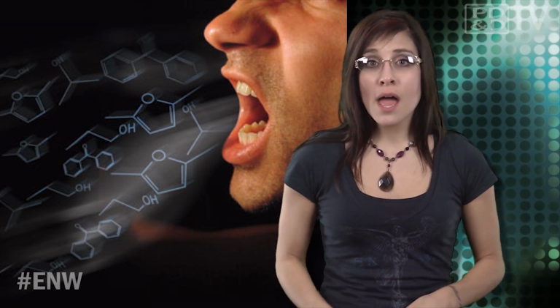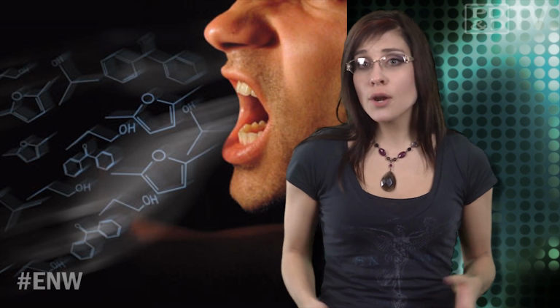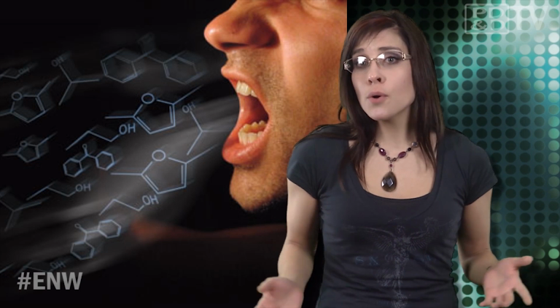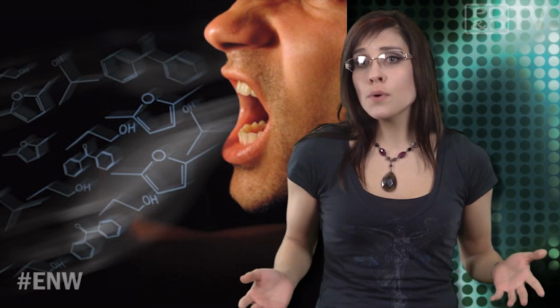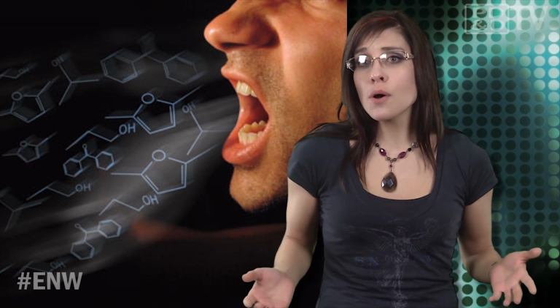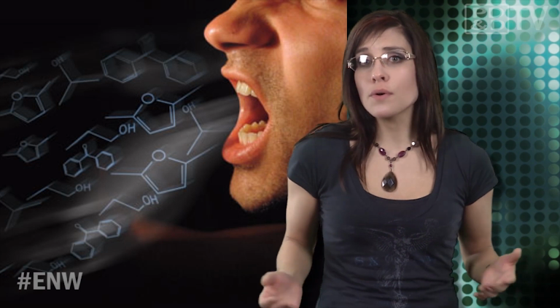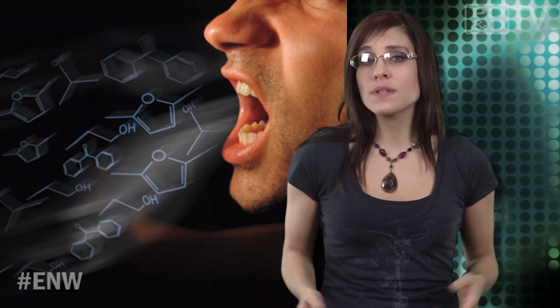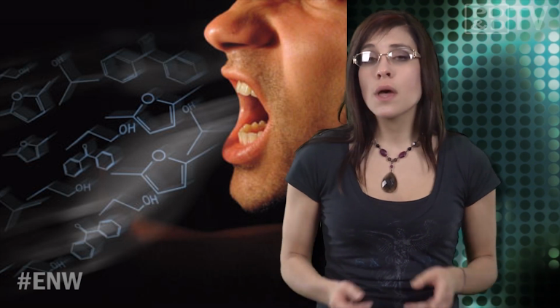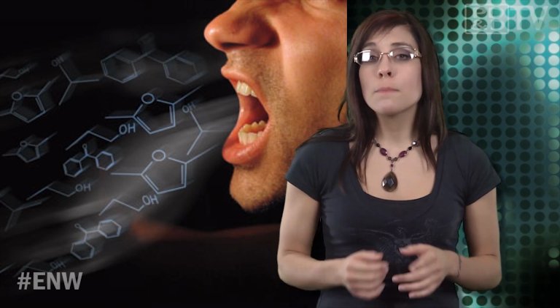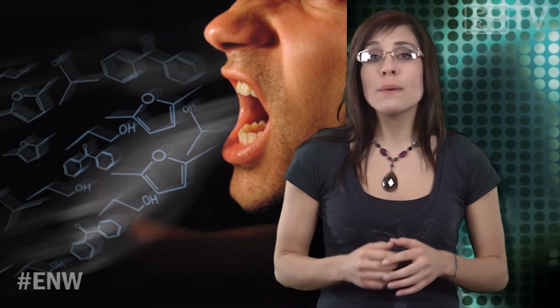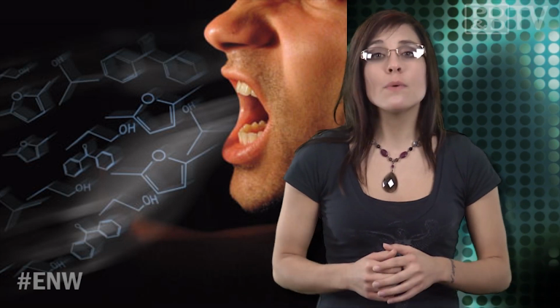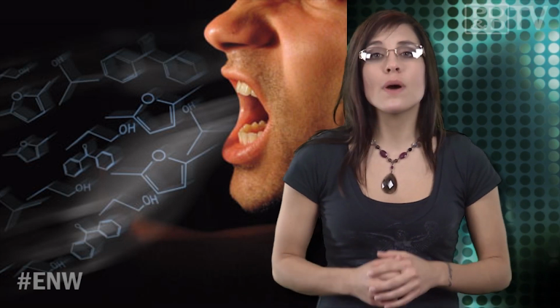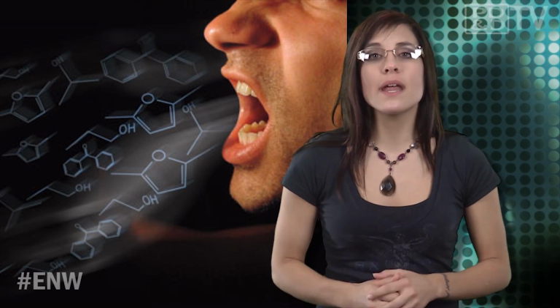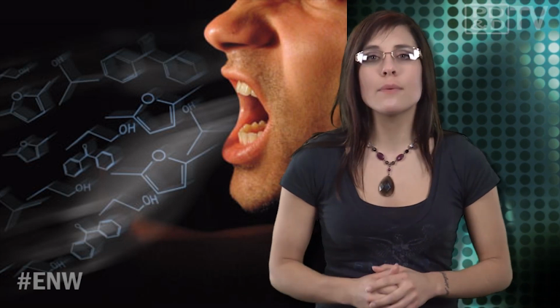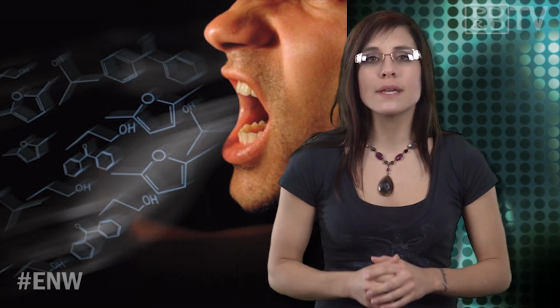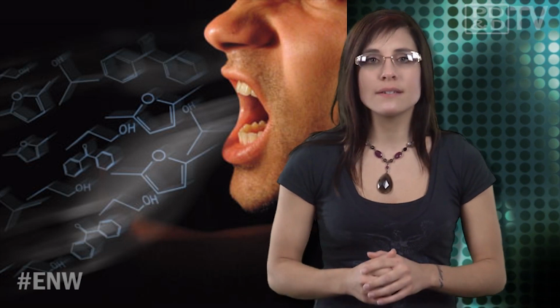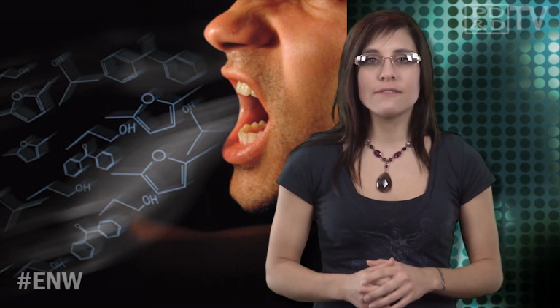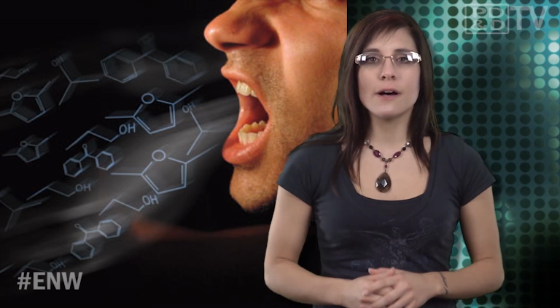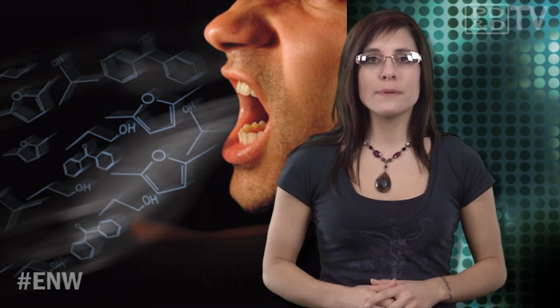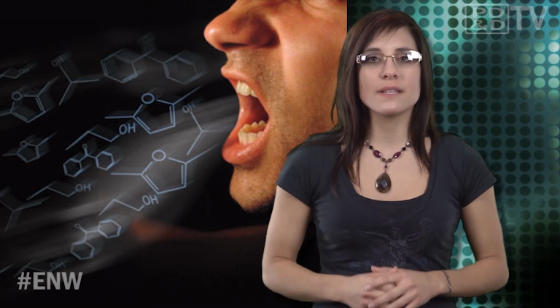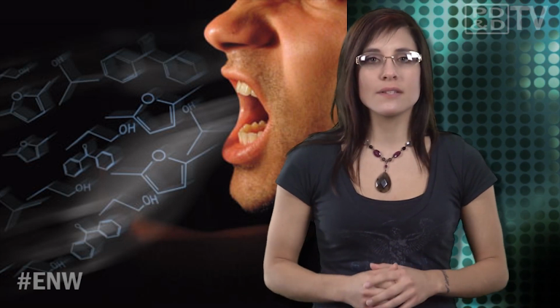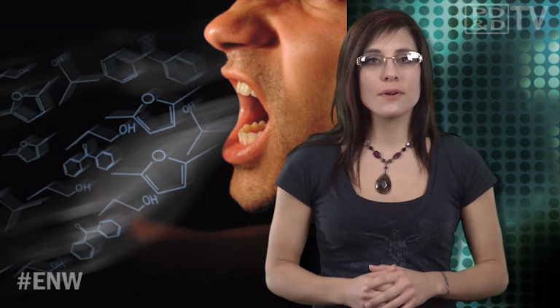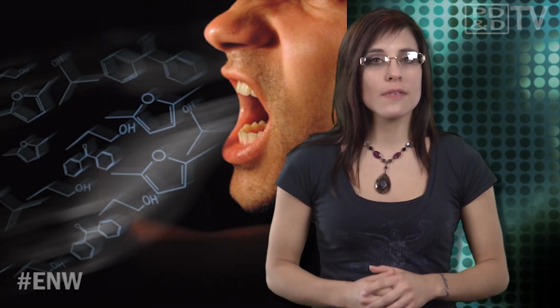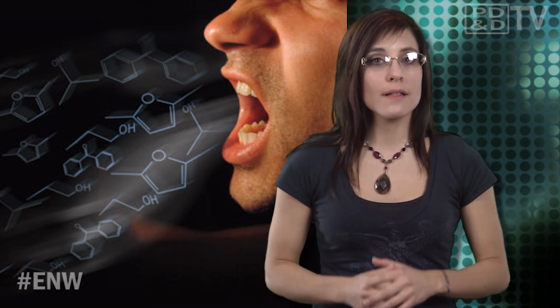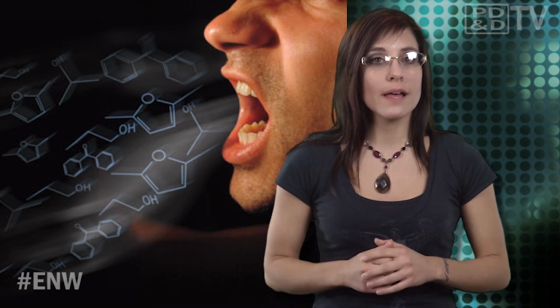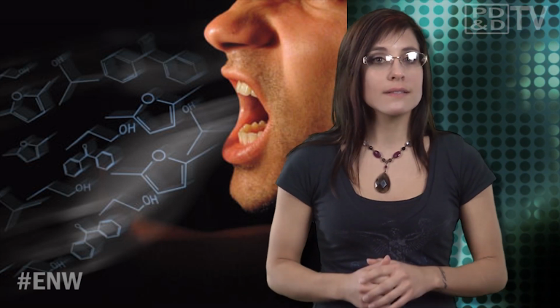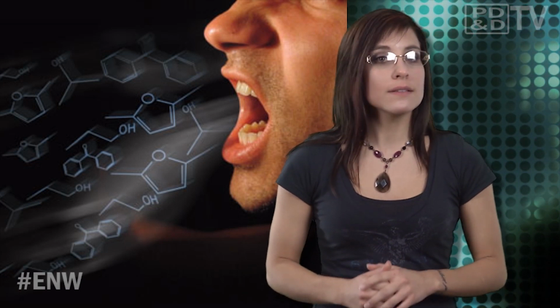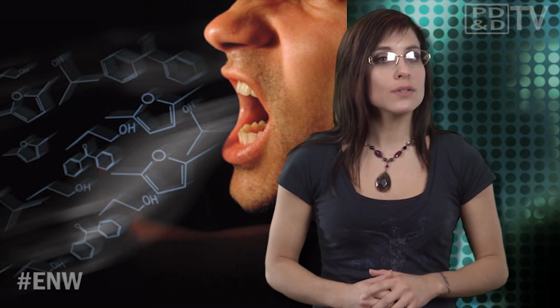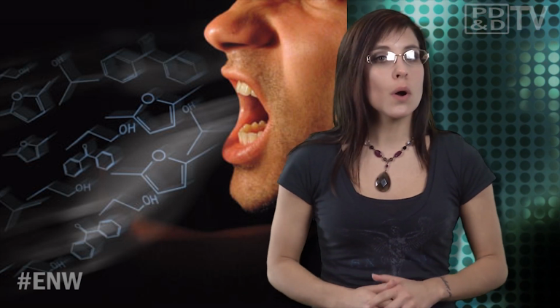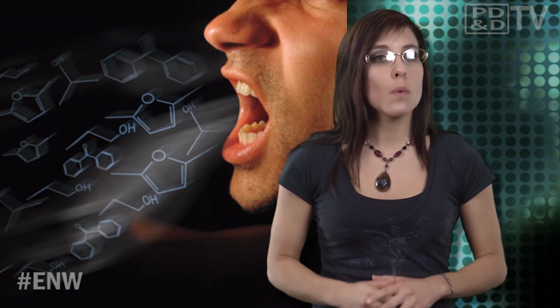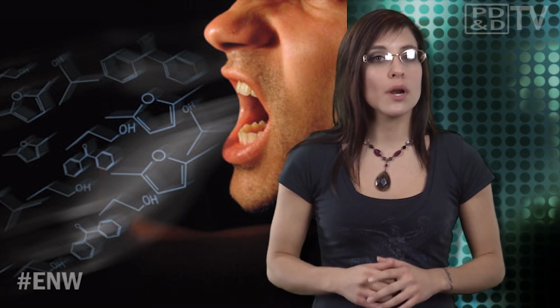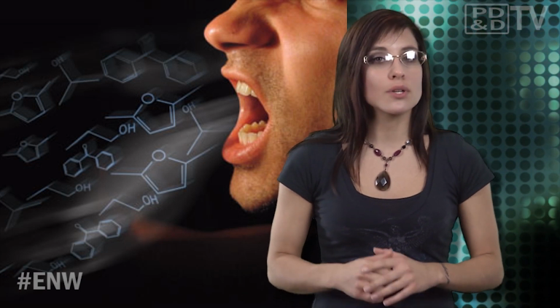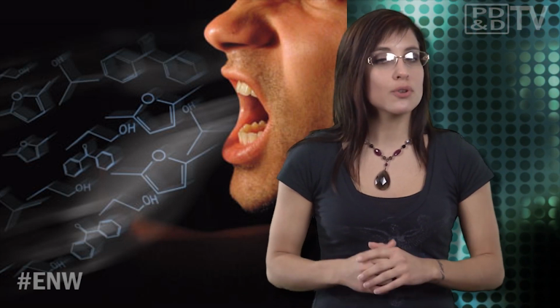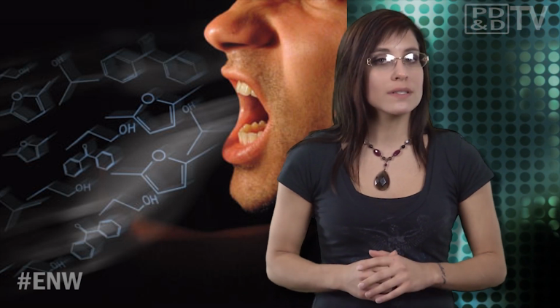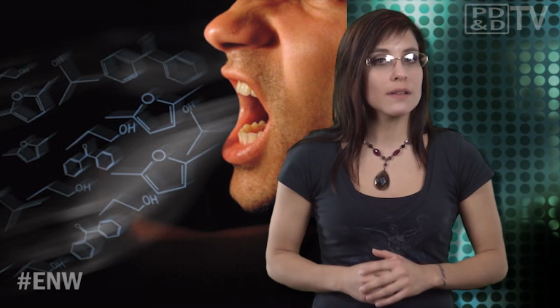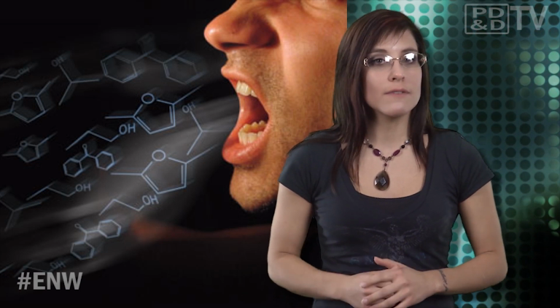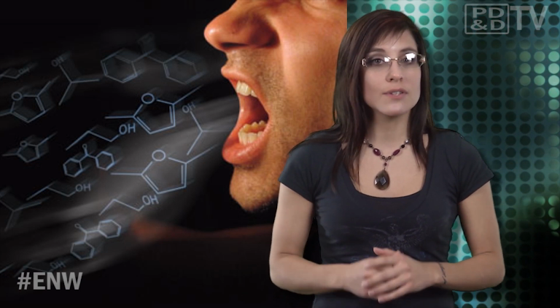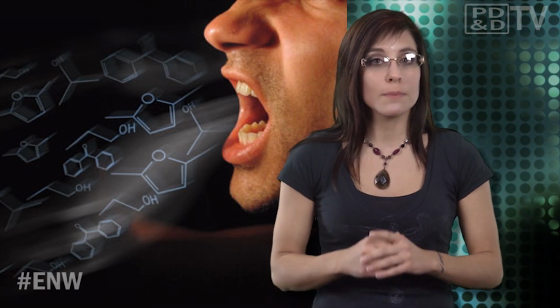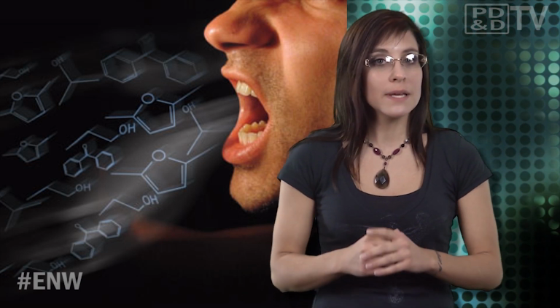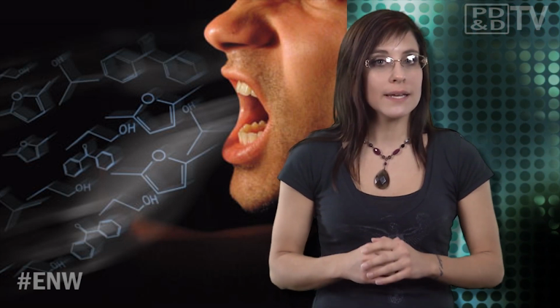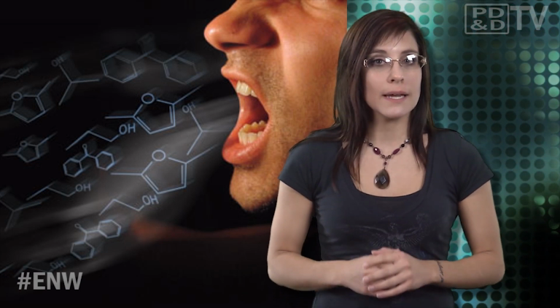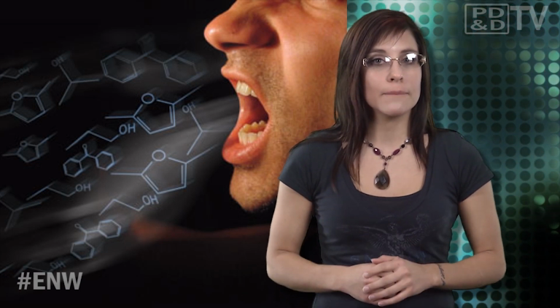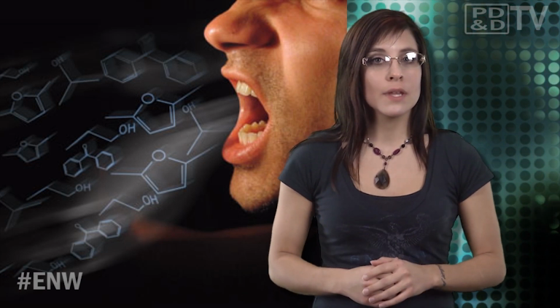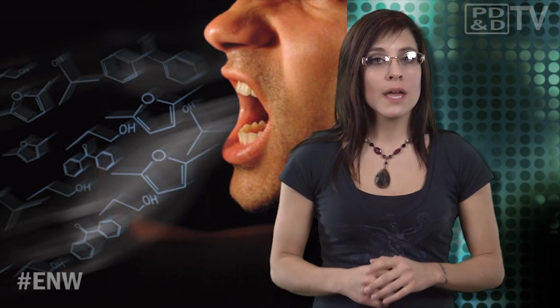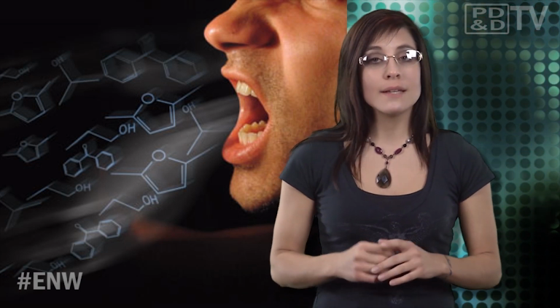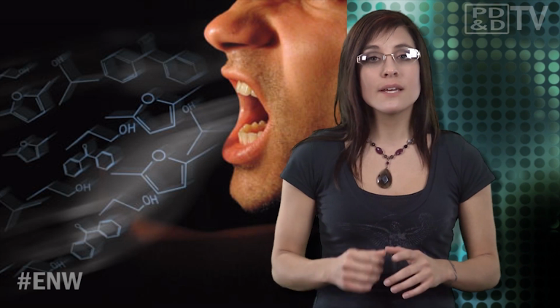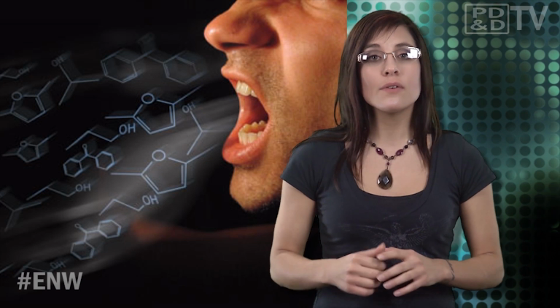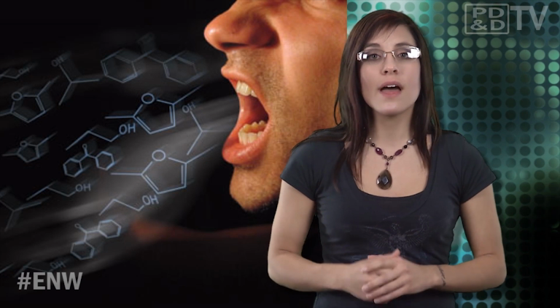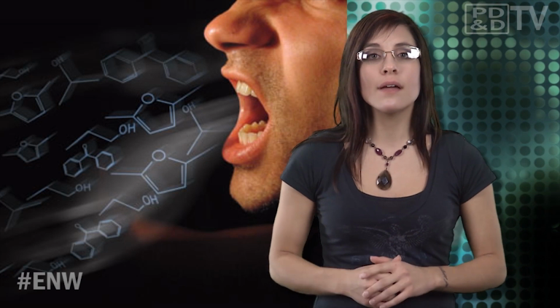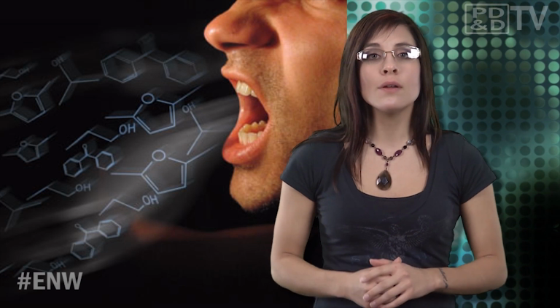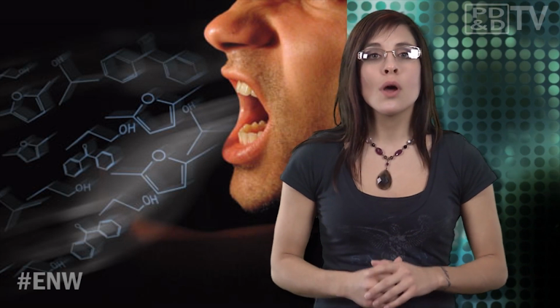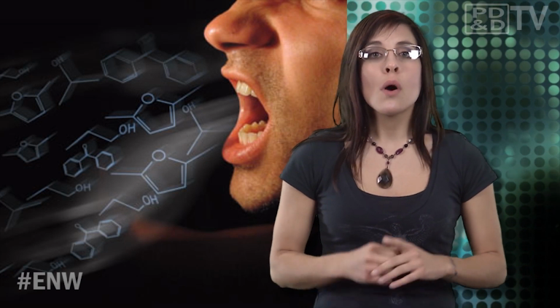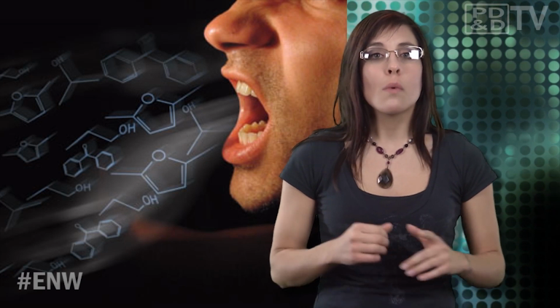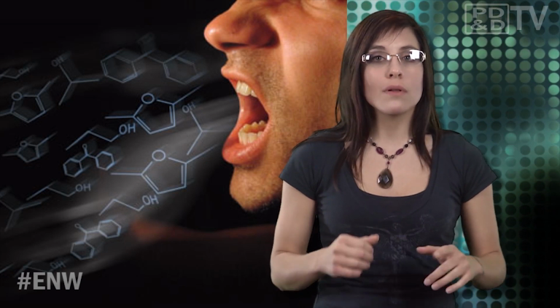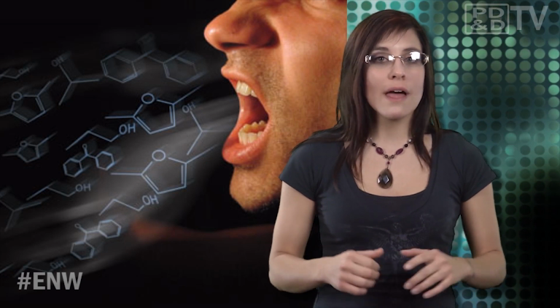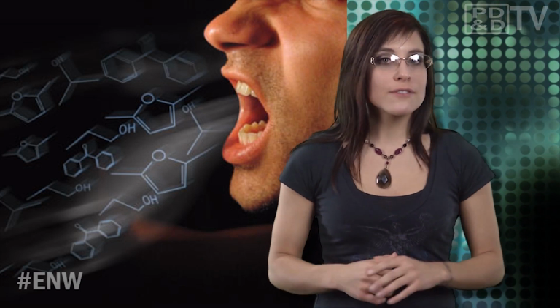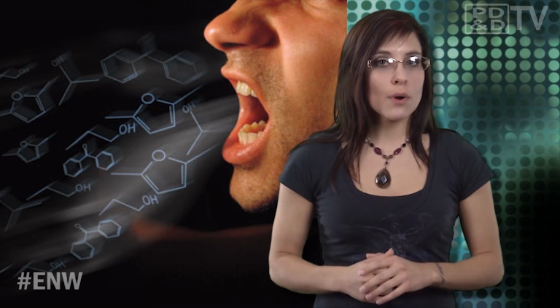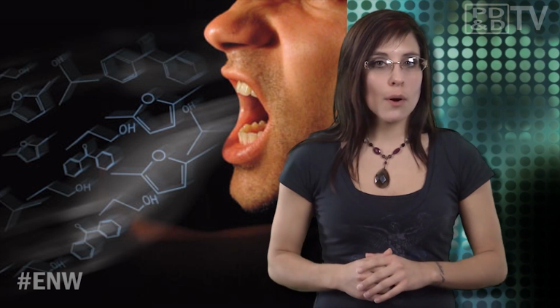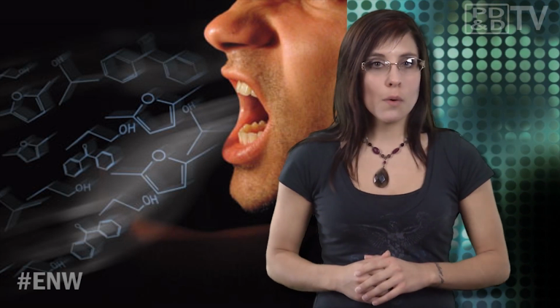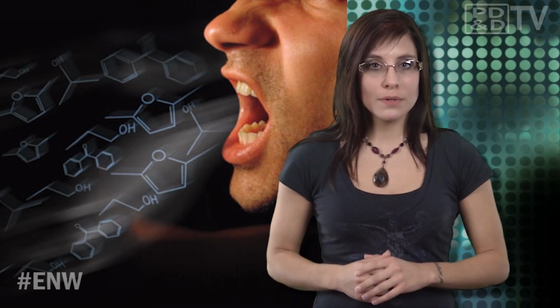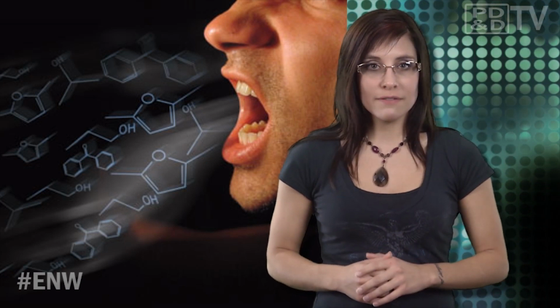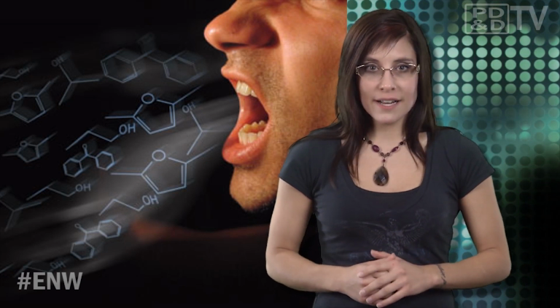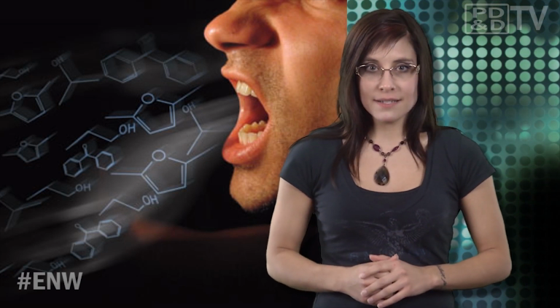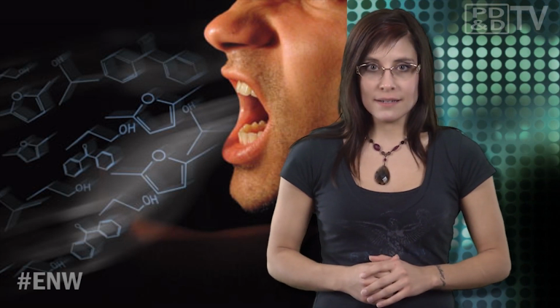They hope to one day create a standard testing procedure that will let caregivers know when non-responsive patients are experiencing stress. And who knows? Maybe one day we can develop a sensor that lets us know when our stress levels are peaking. Until then, we're left to our own devices.